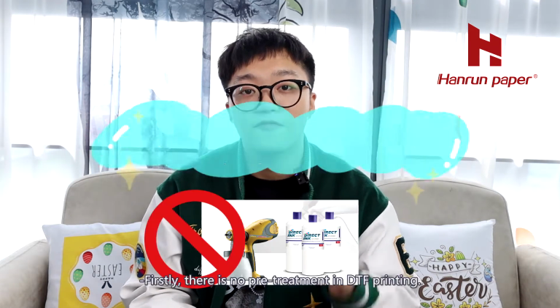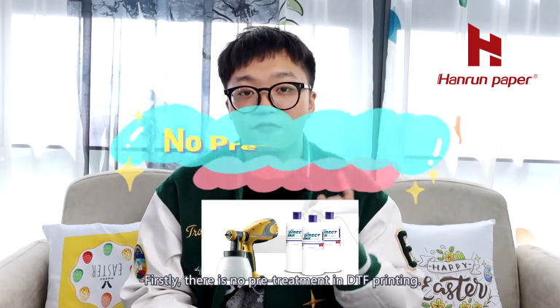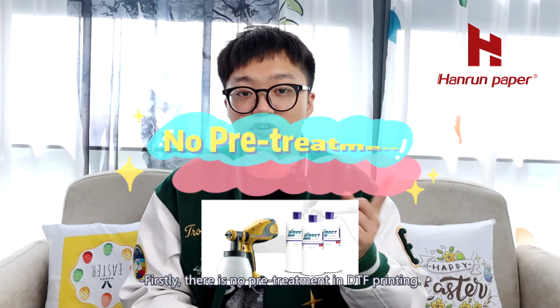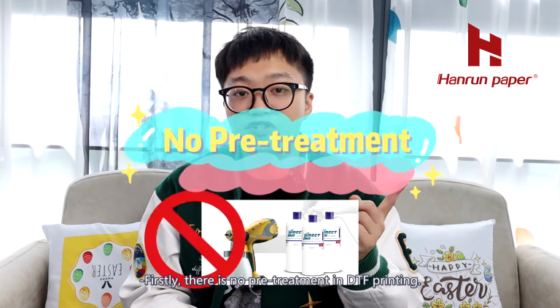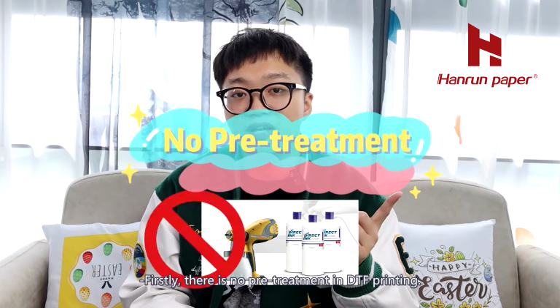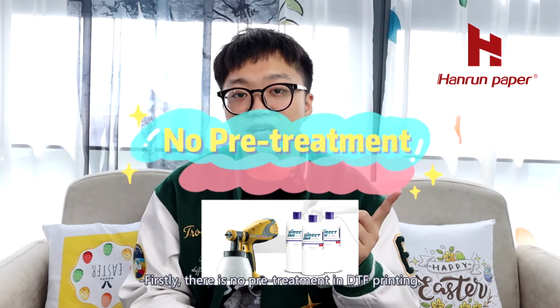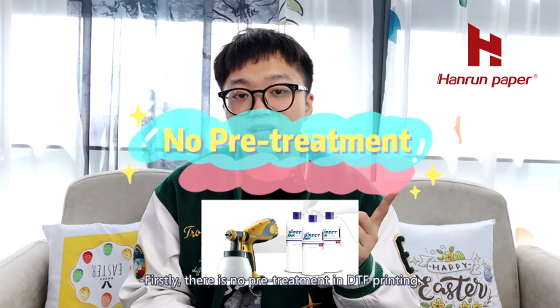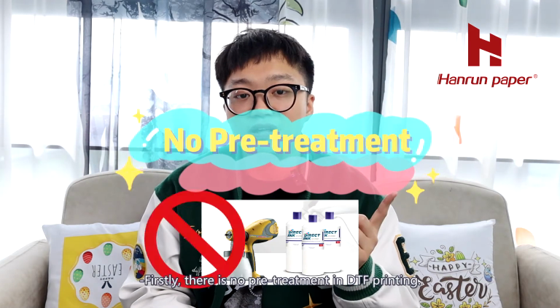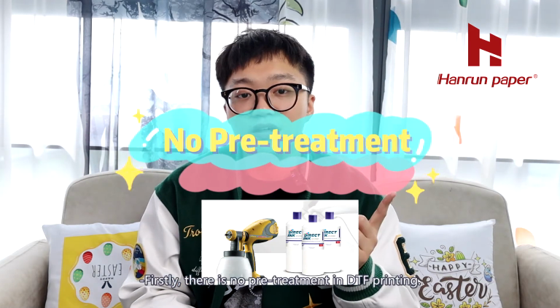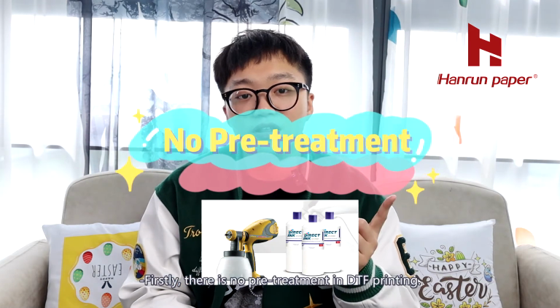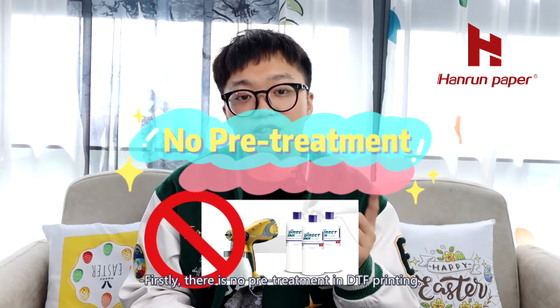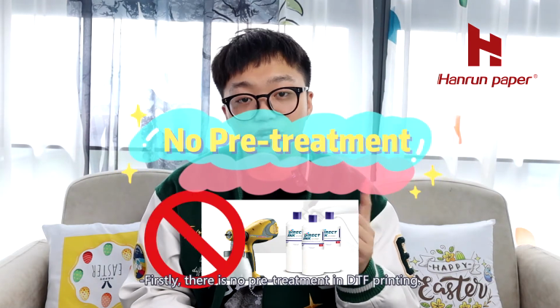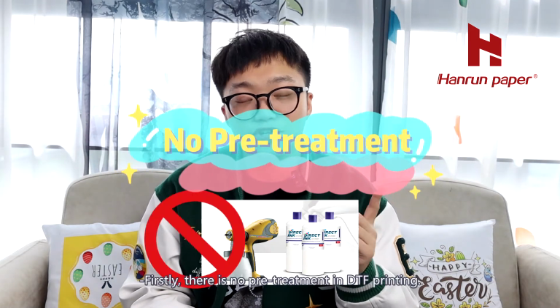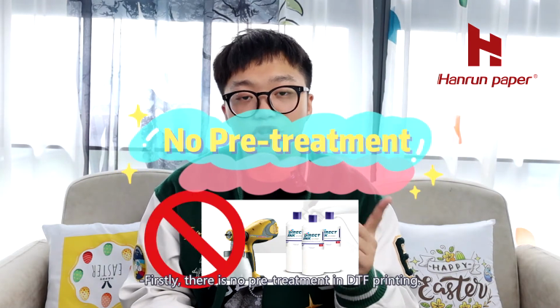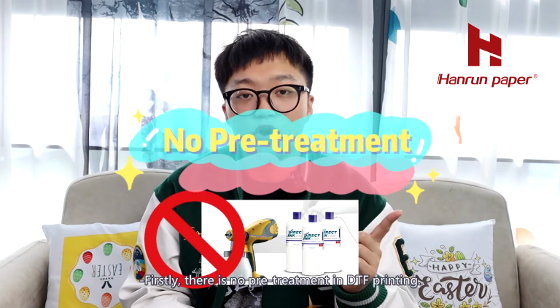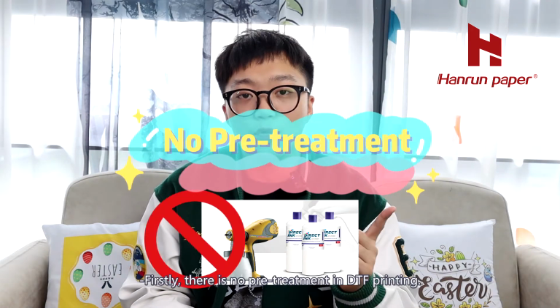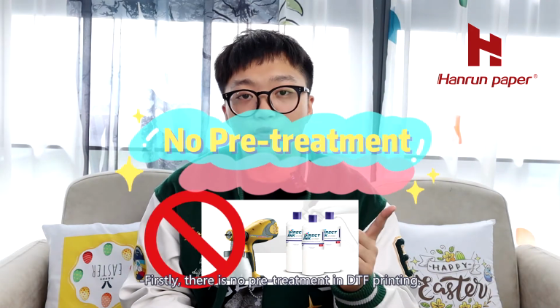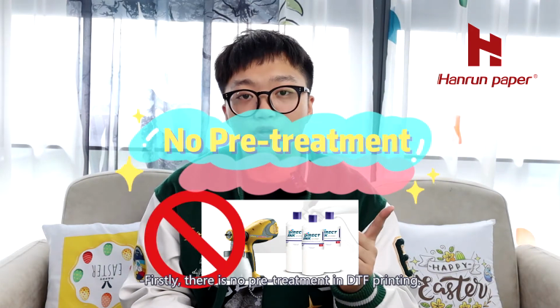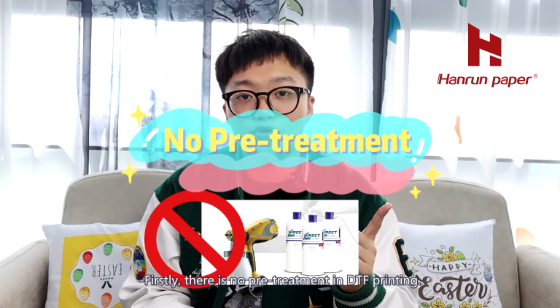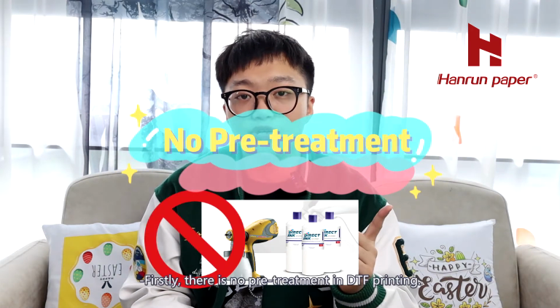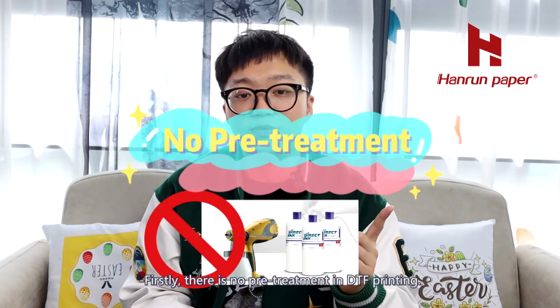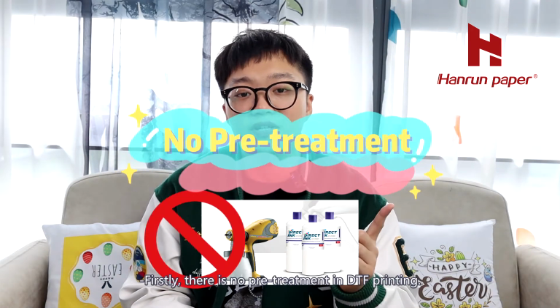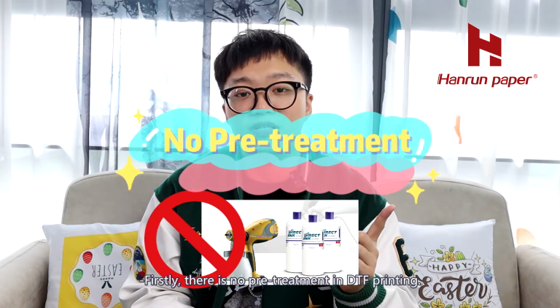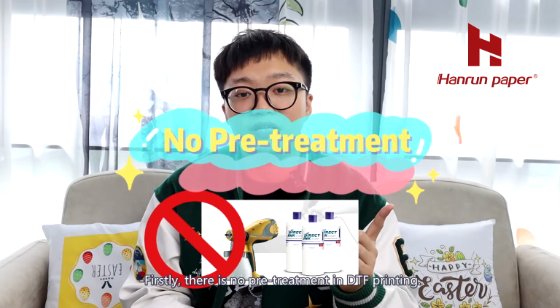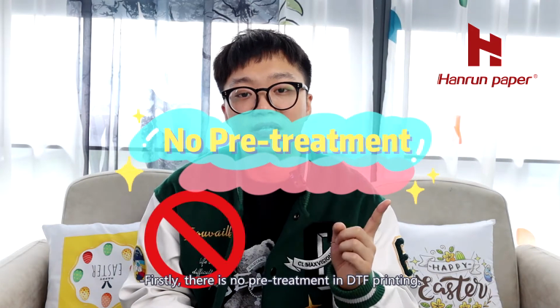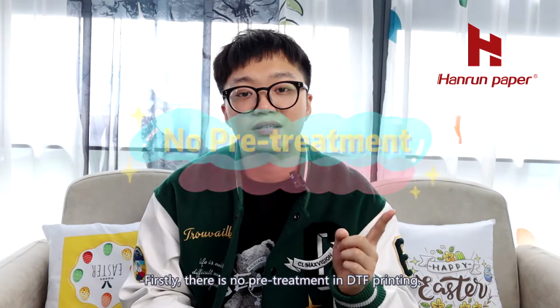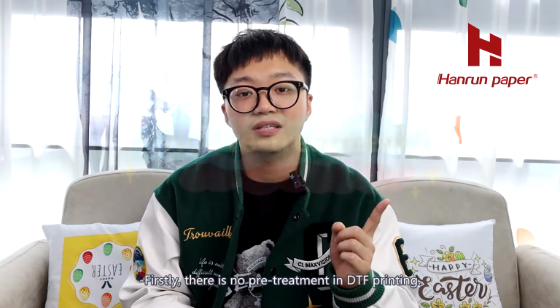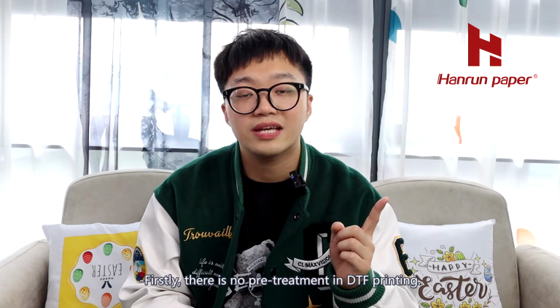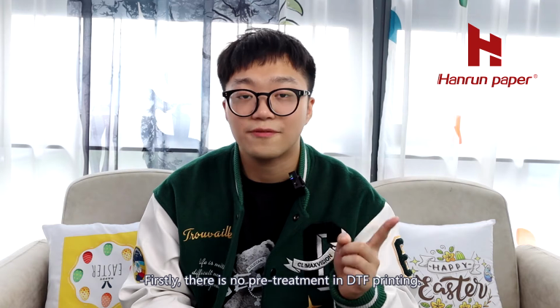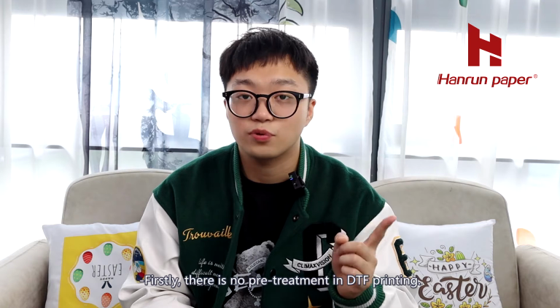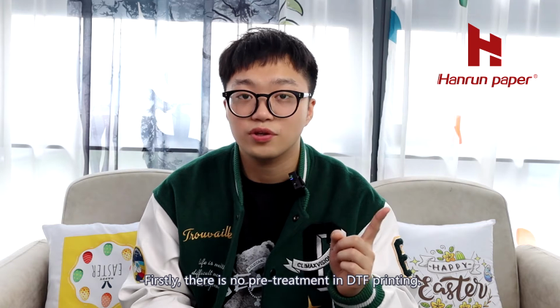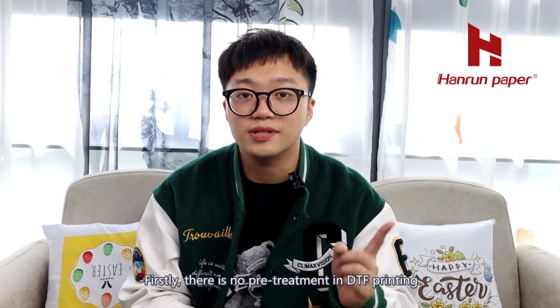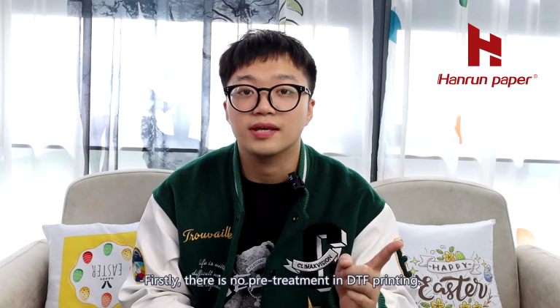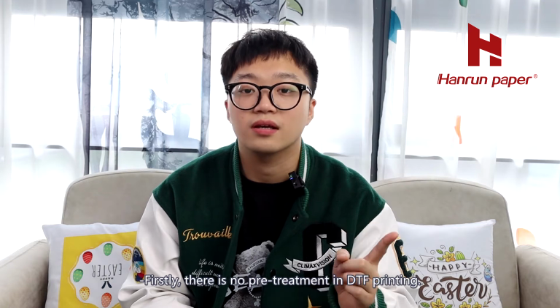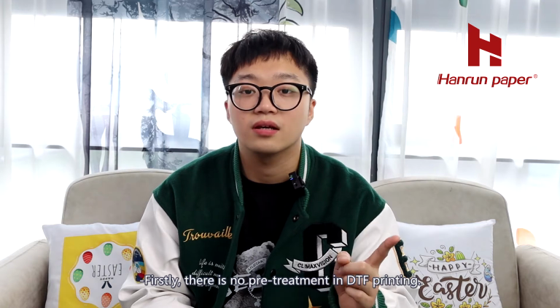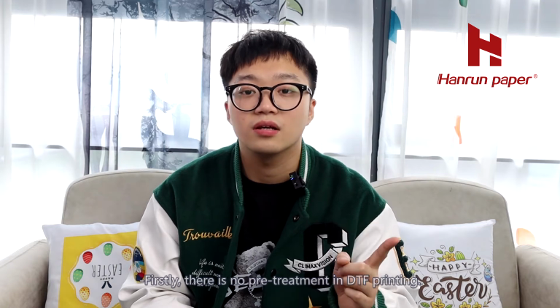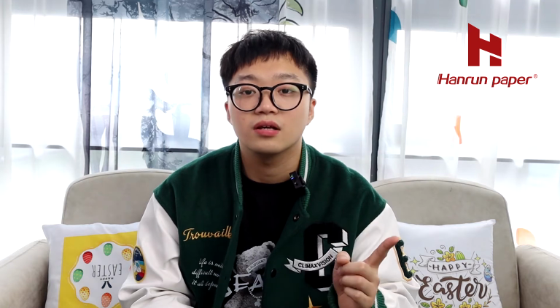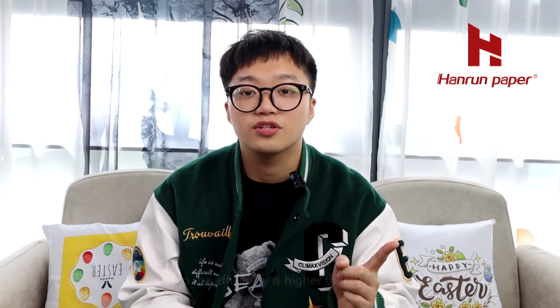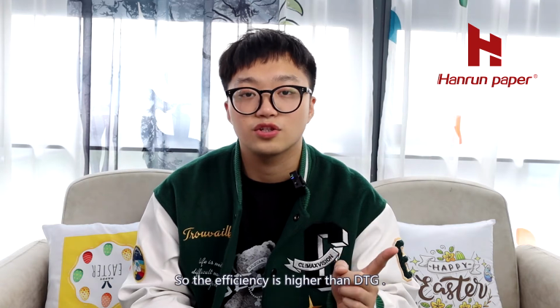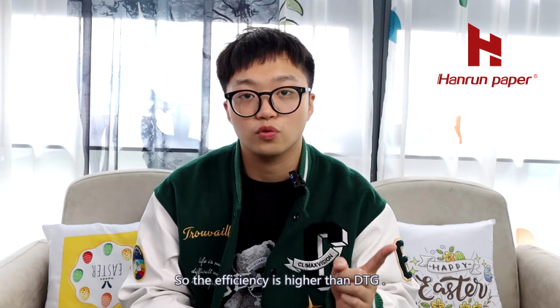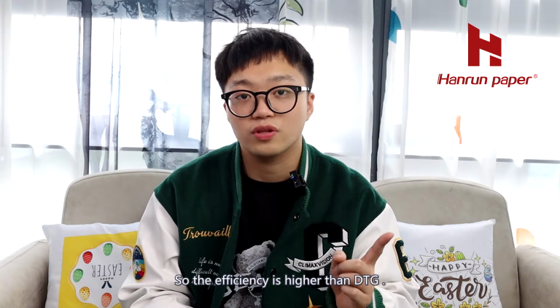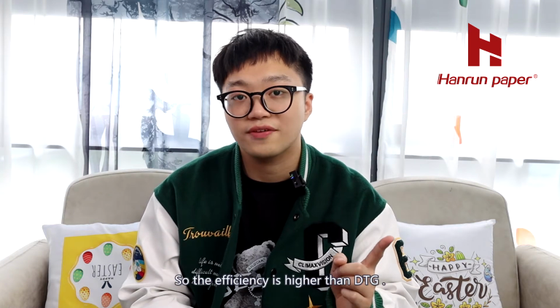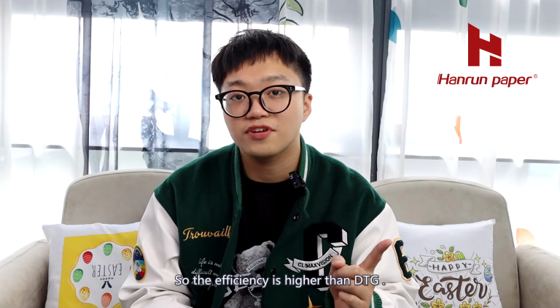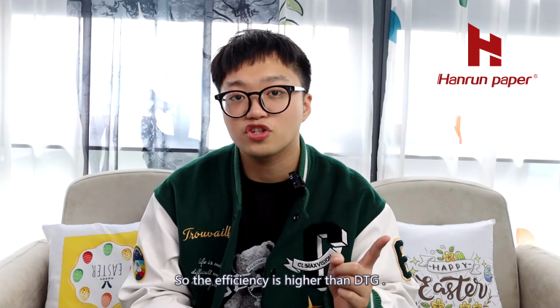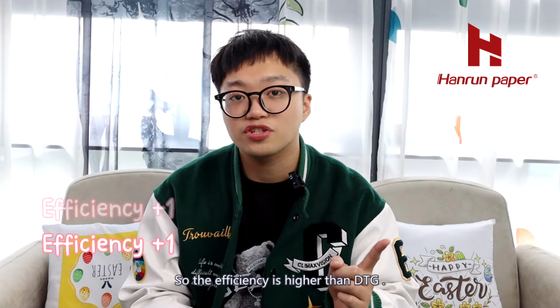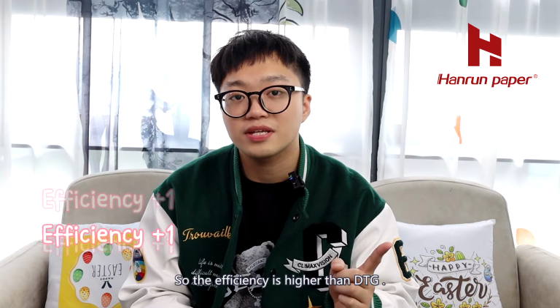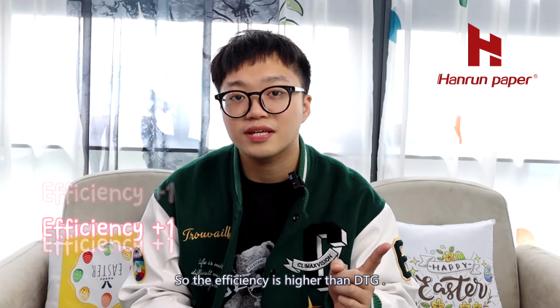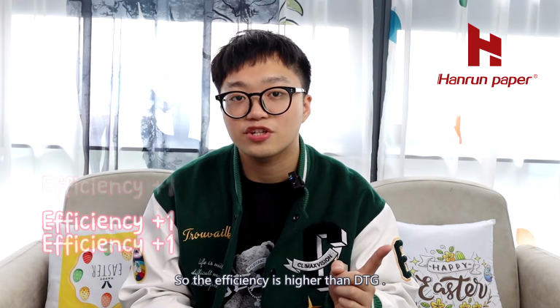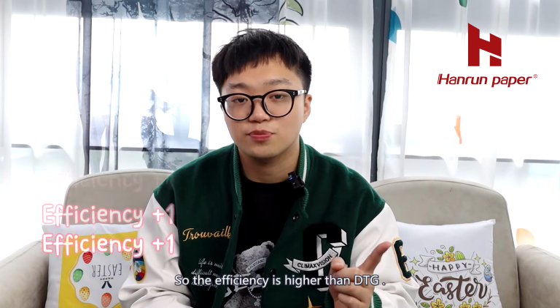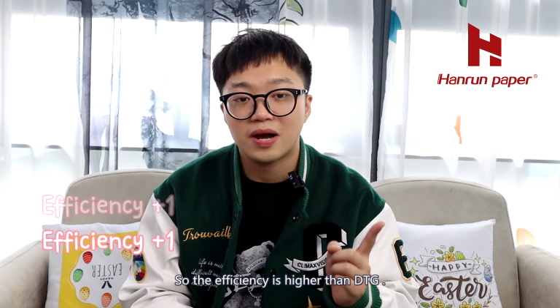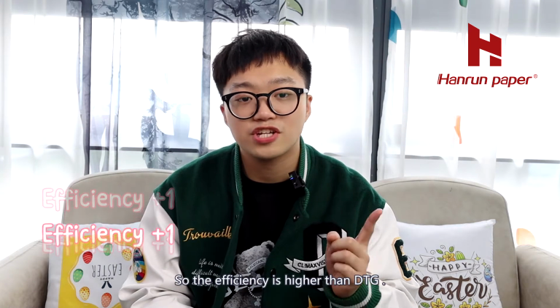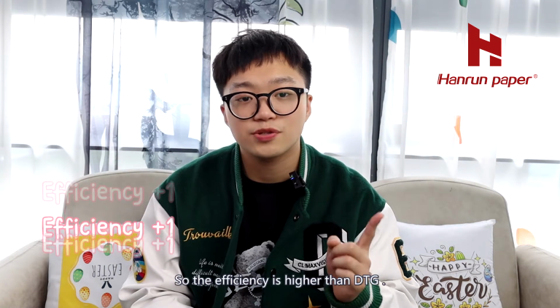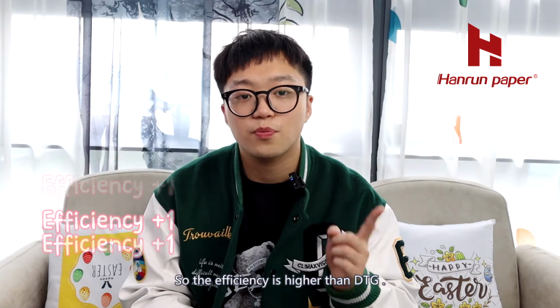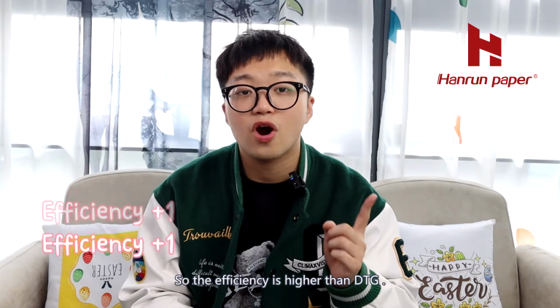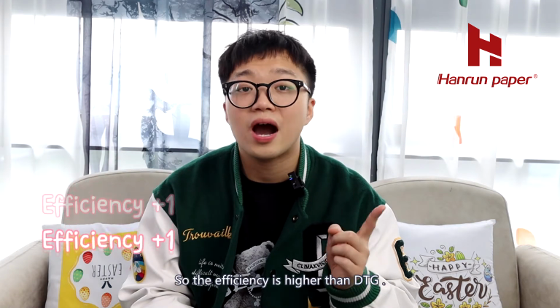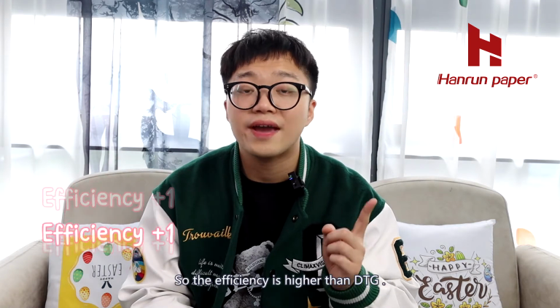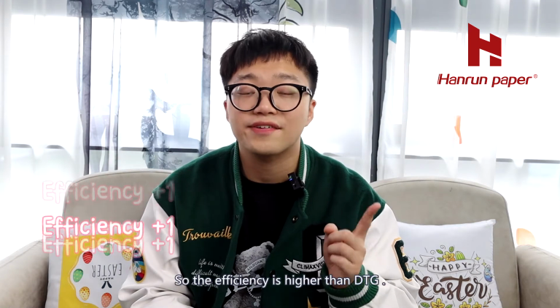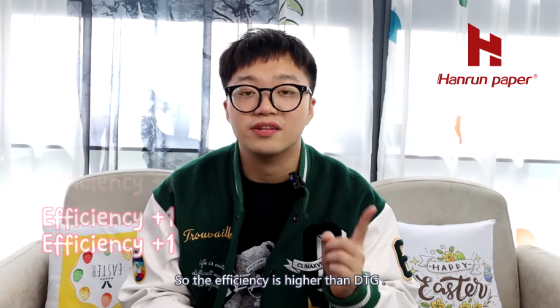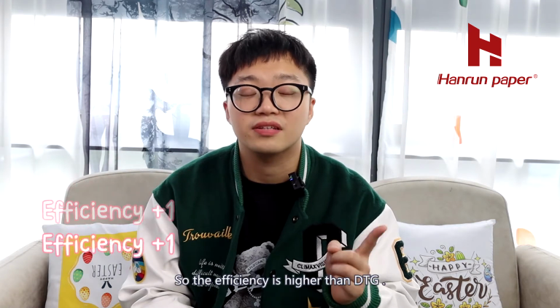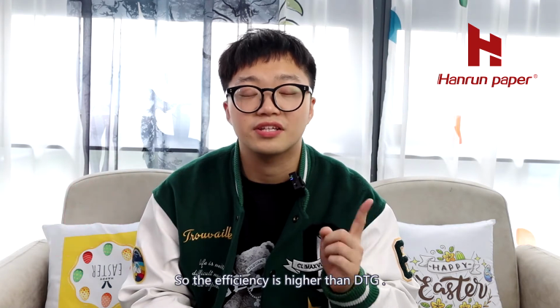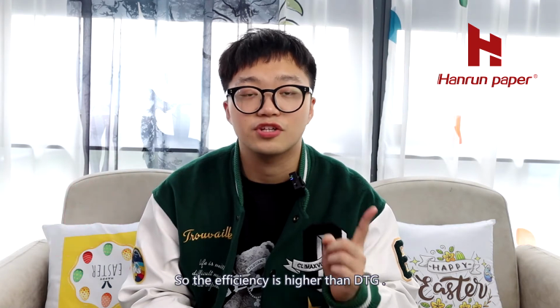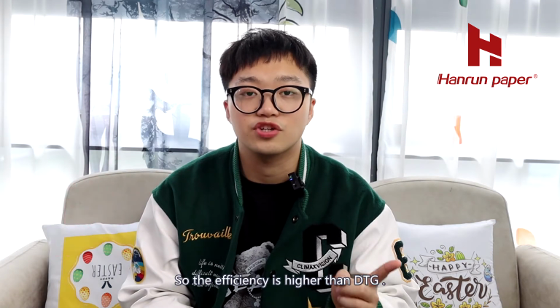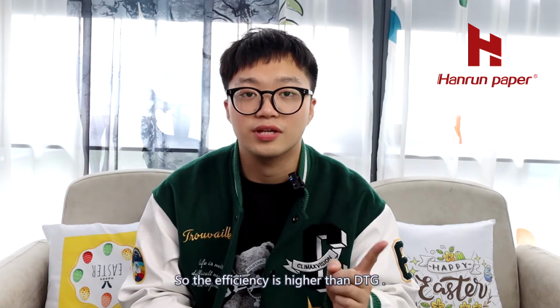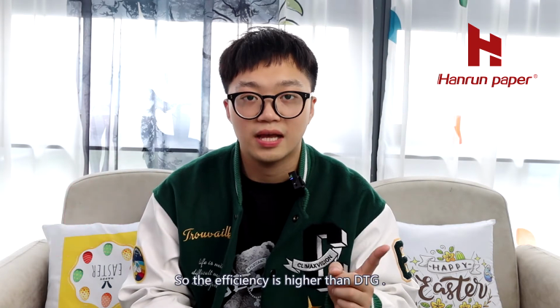Firstly, there is no pretreatment in DTF printing, so the efficiency is much higher than DTG.